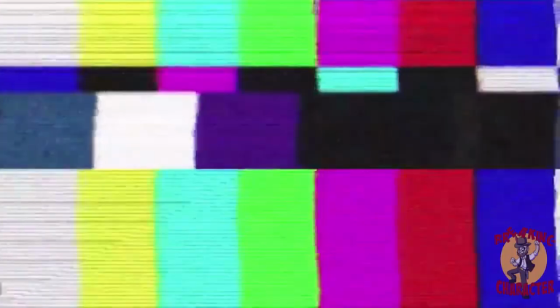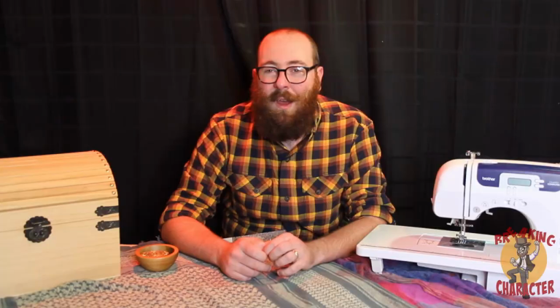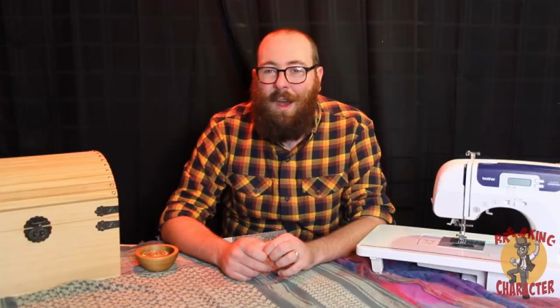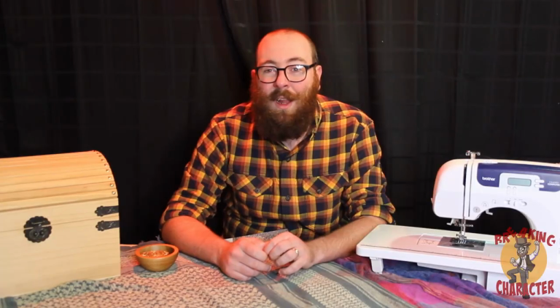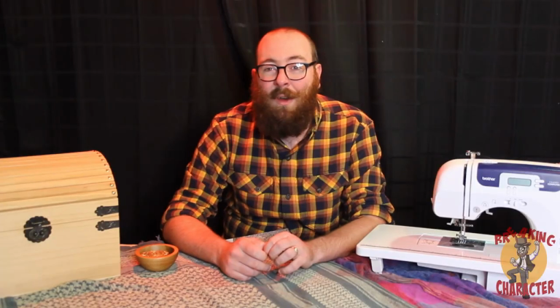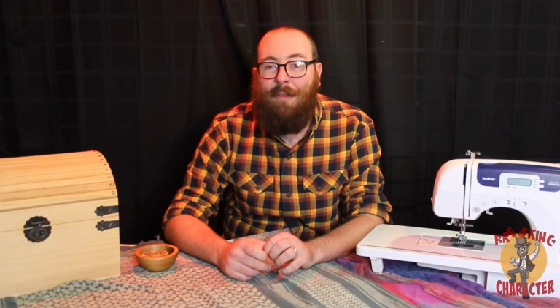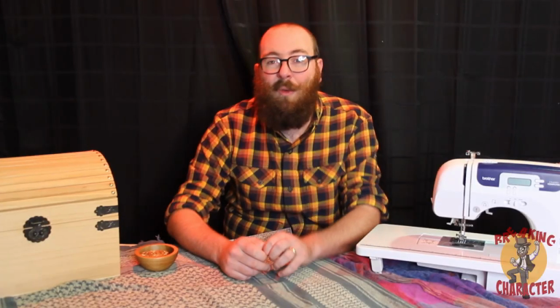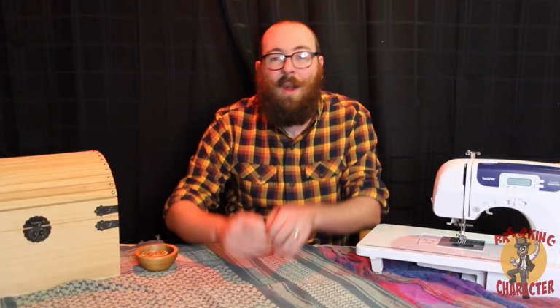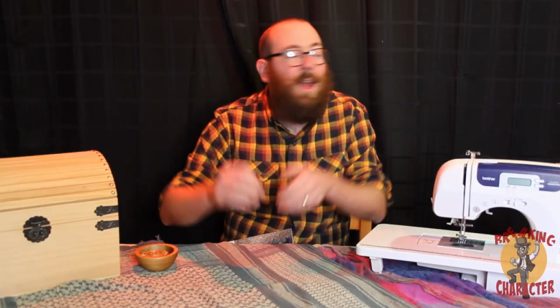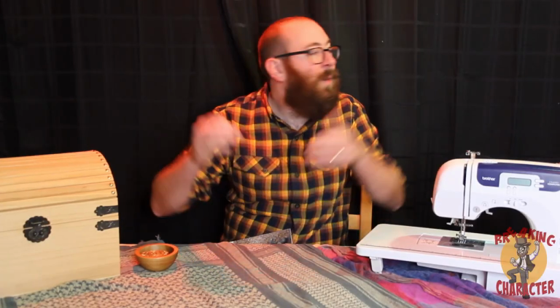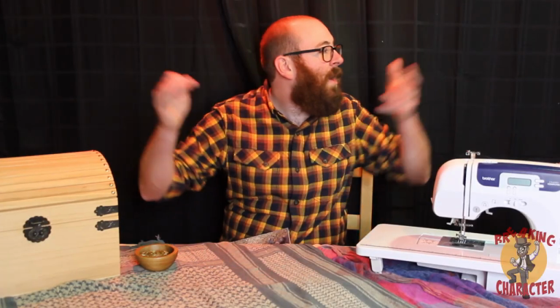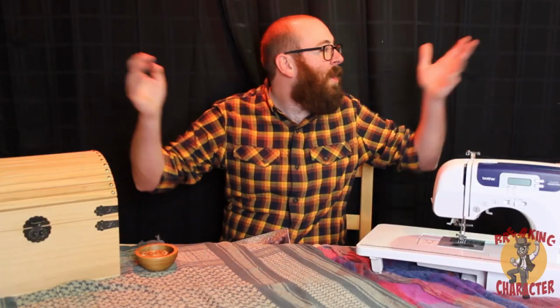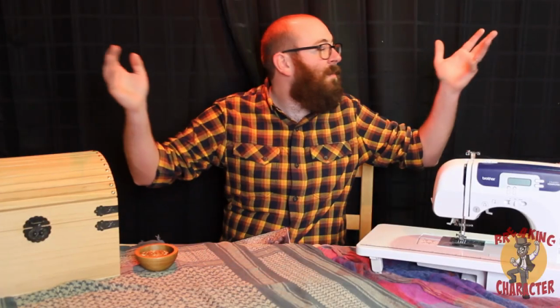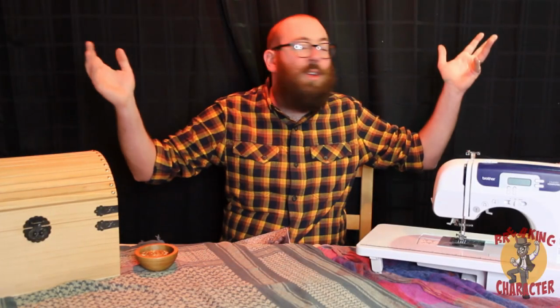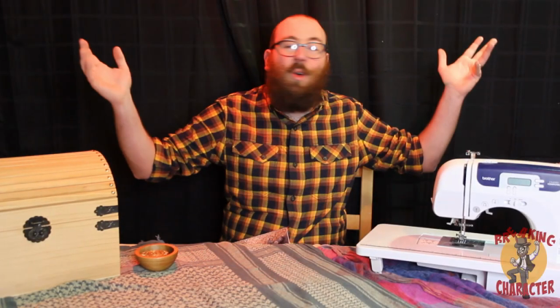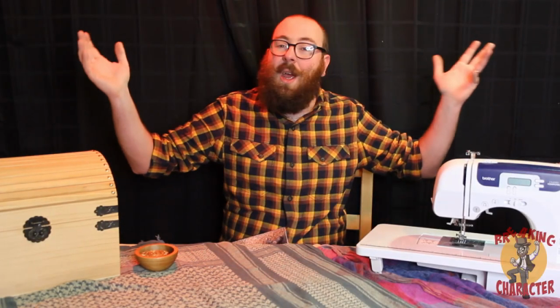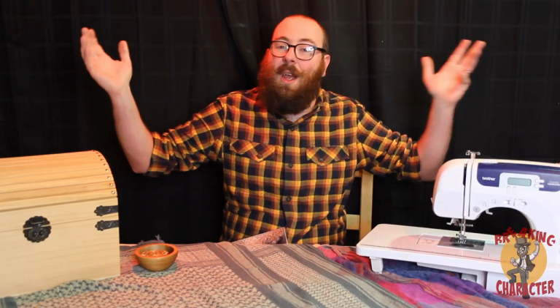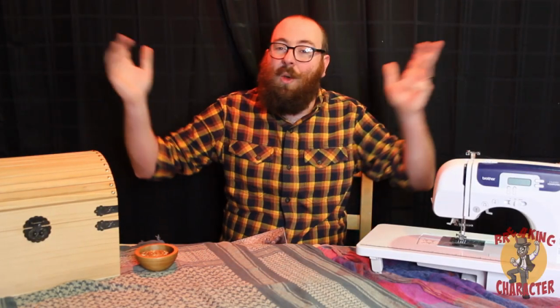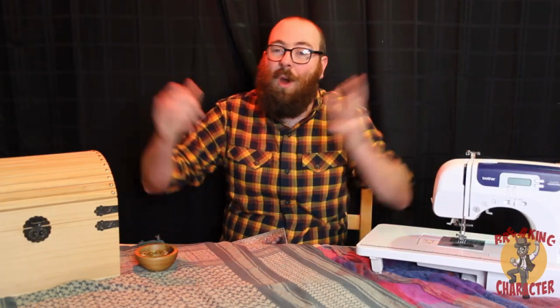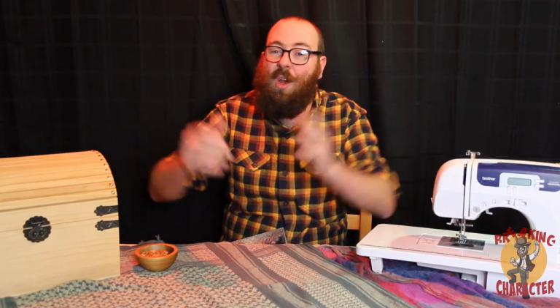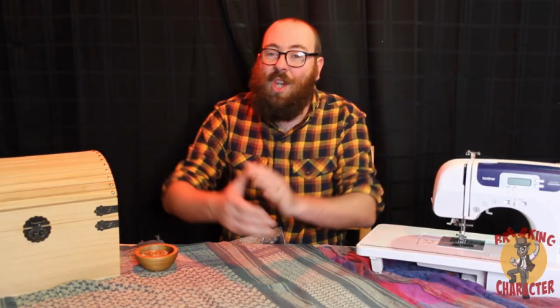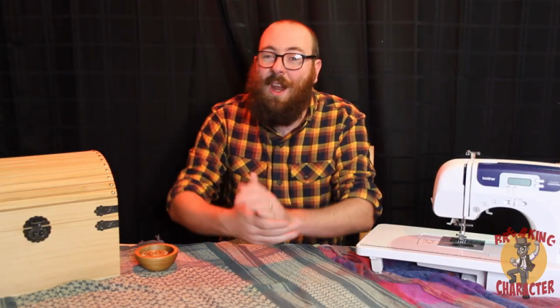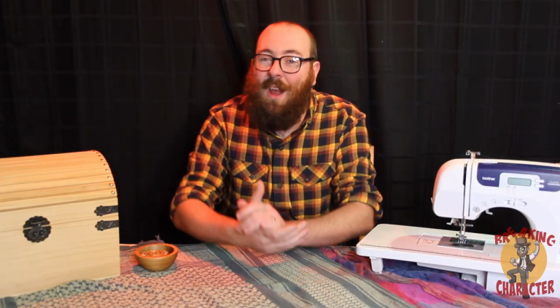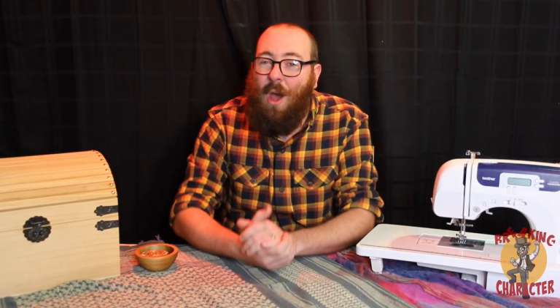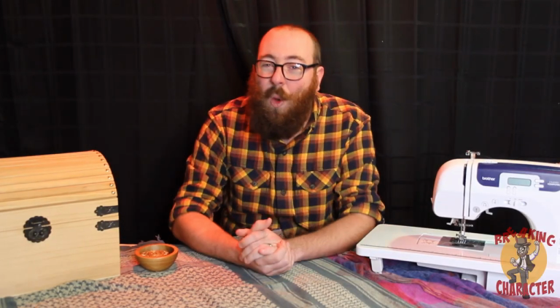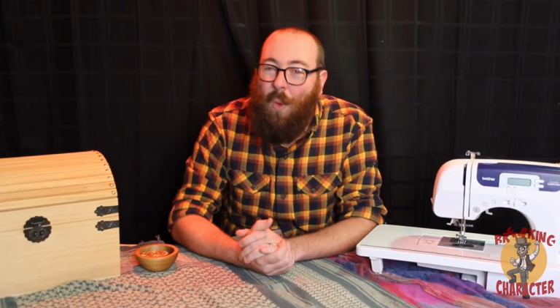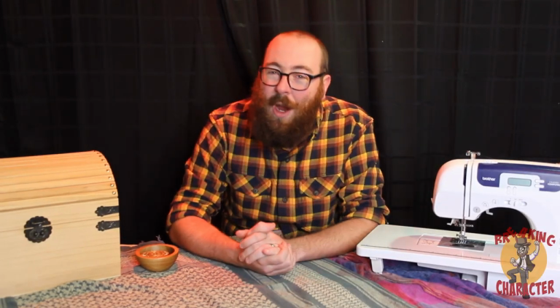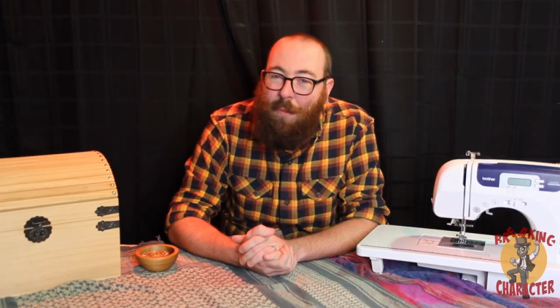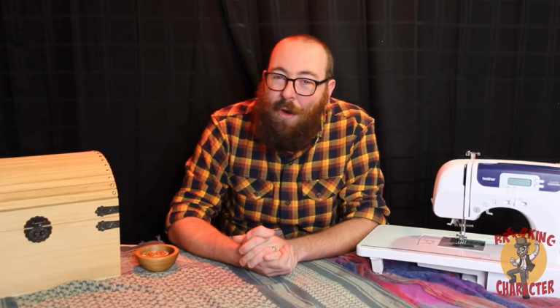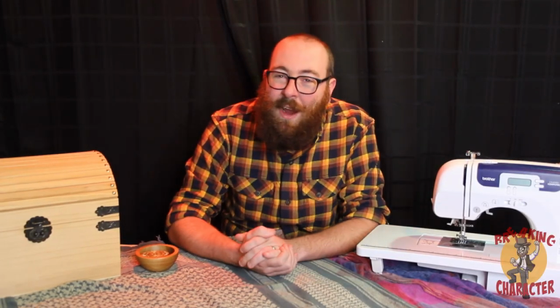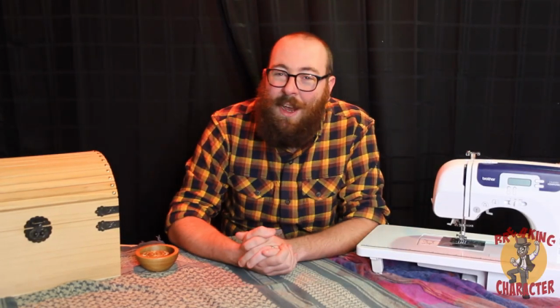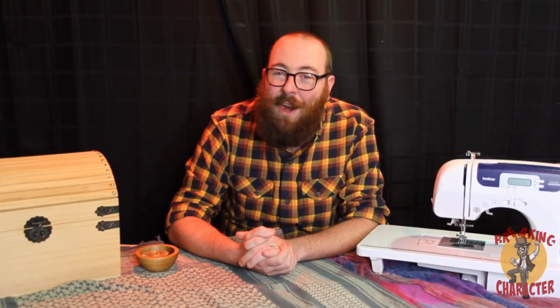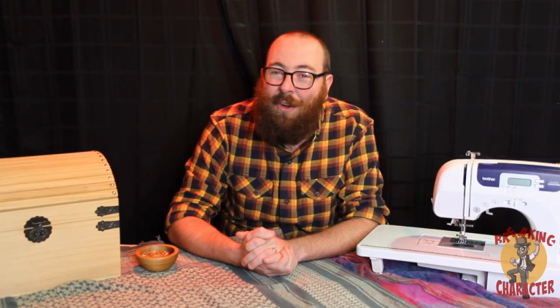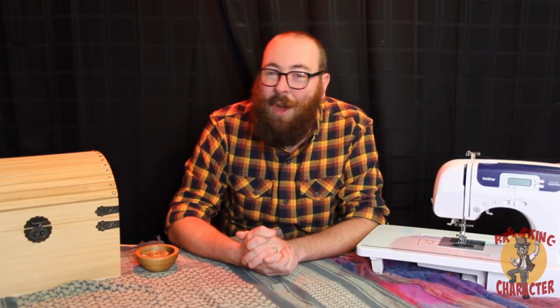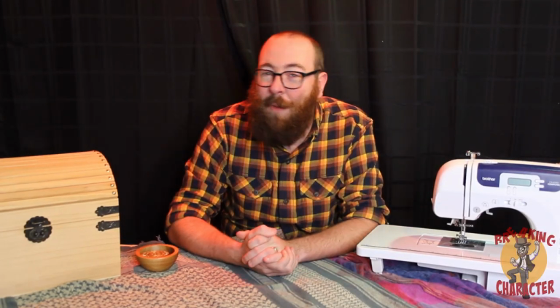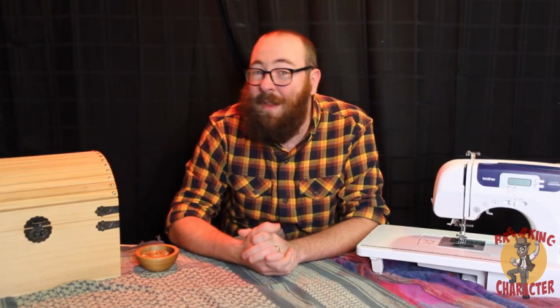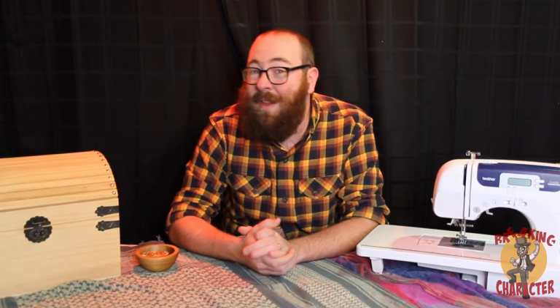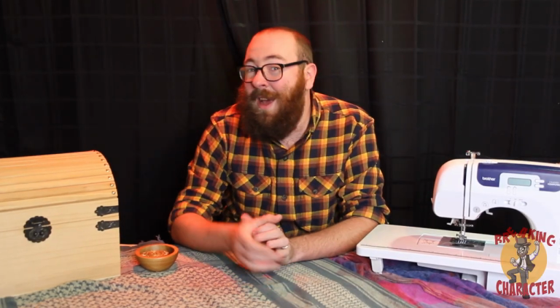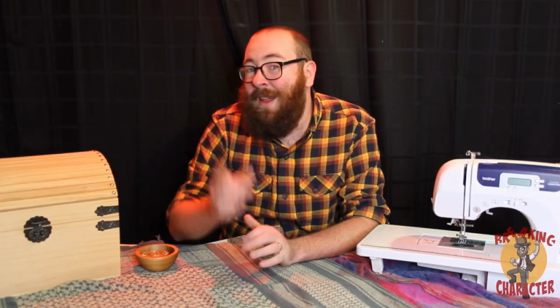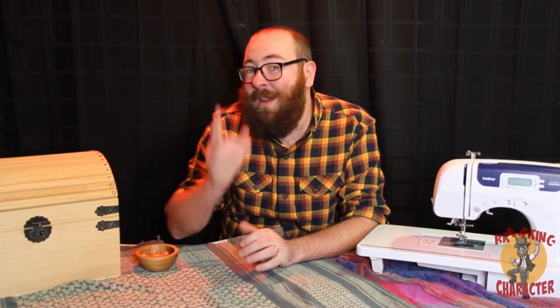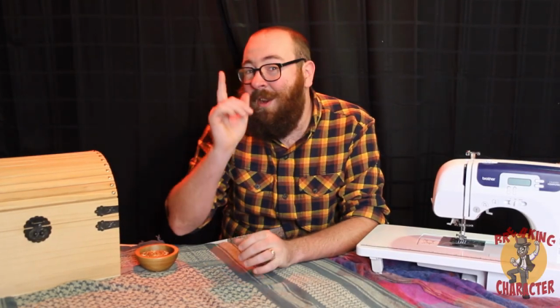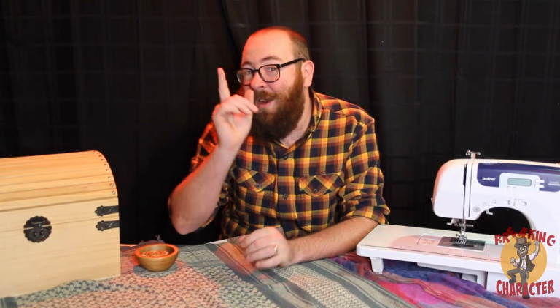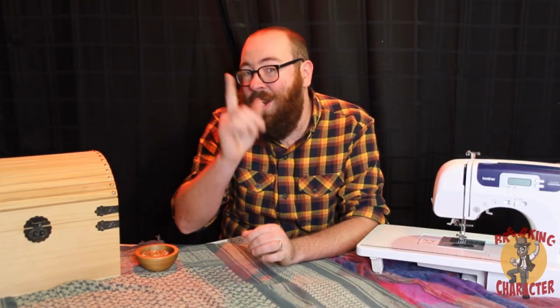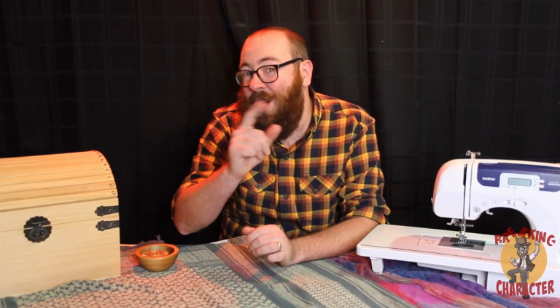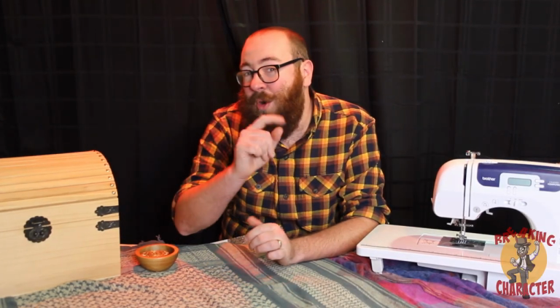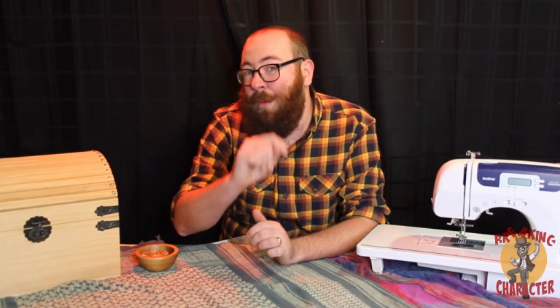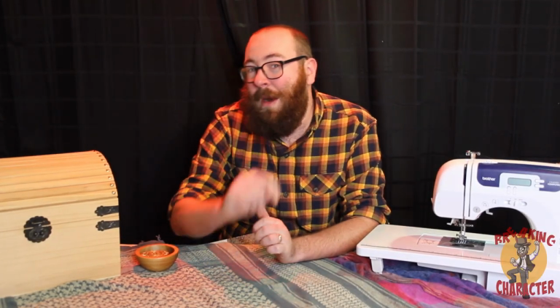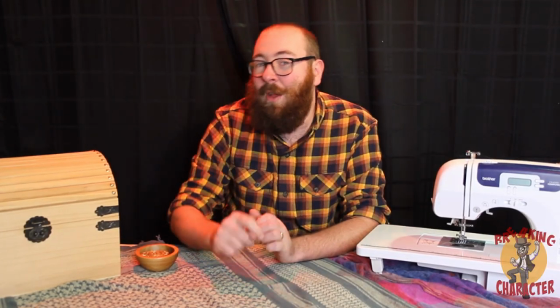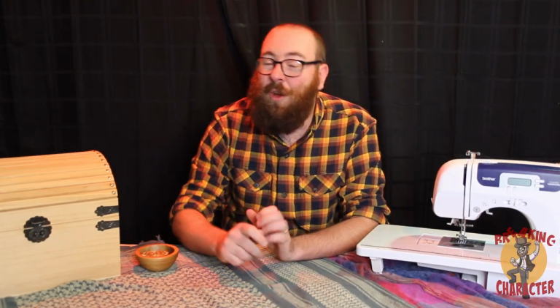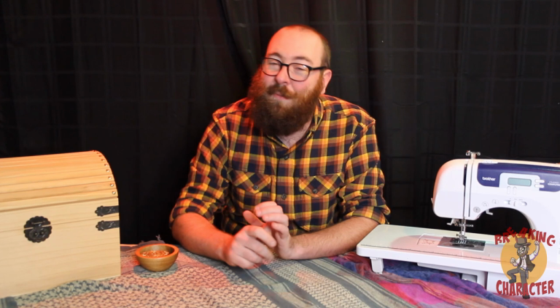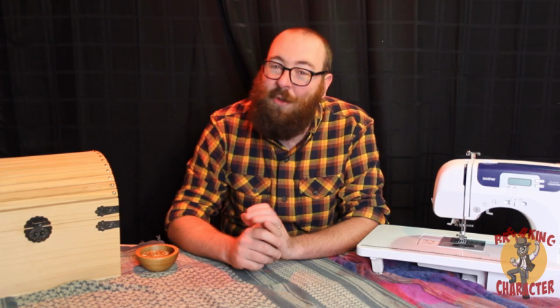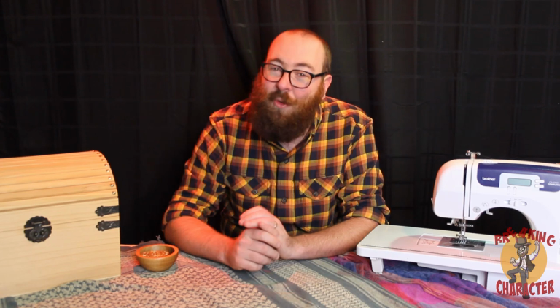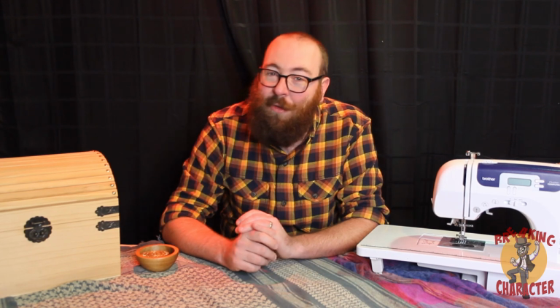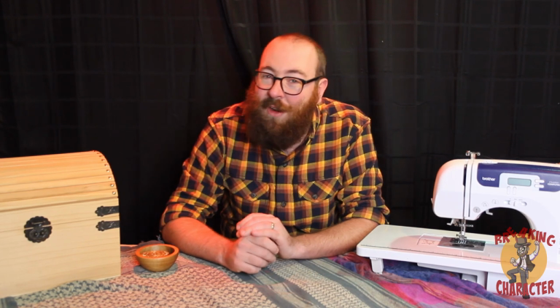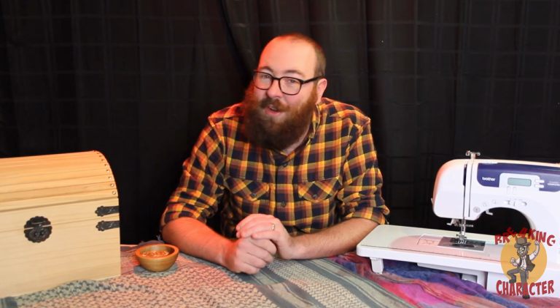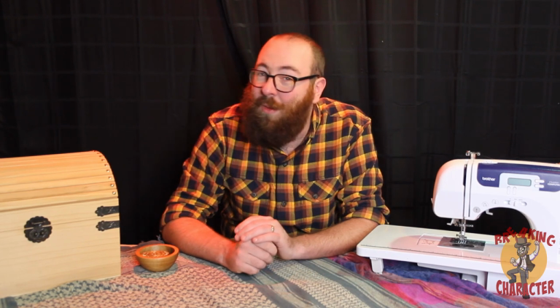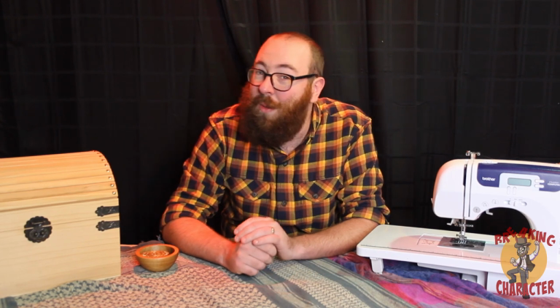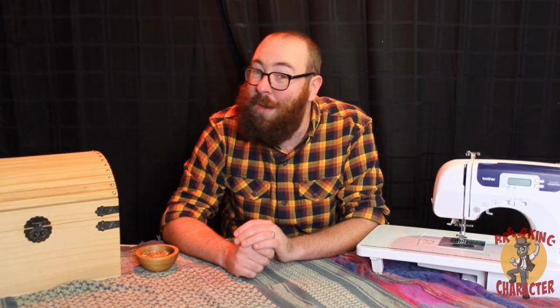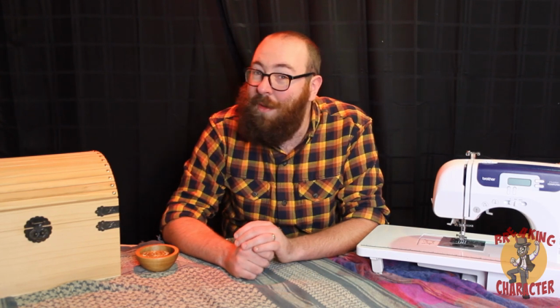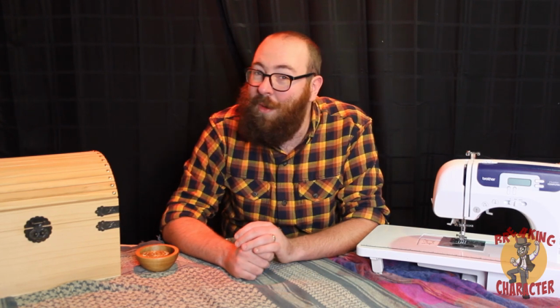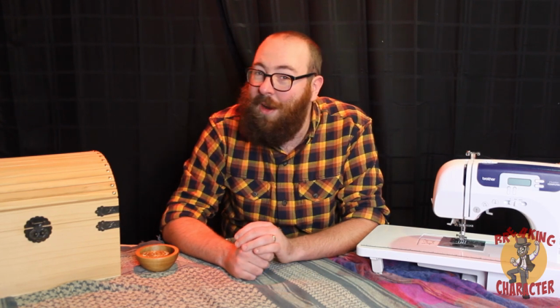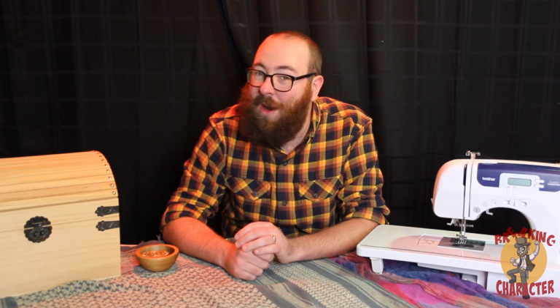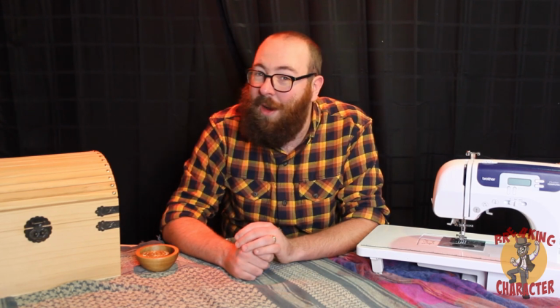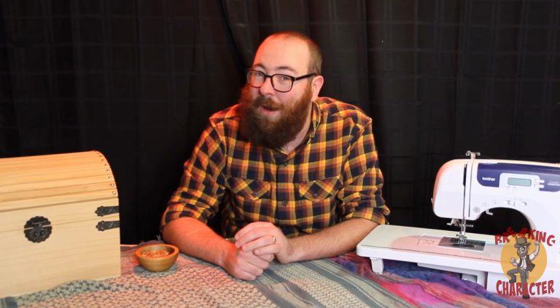Hello everyone and welcome to In The Workshed! We are Breaking Character LARP and today I'd like to talk to you about a little special project that we've been working on.